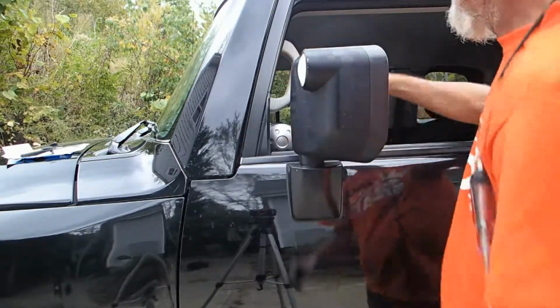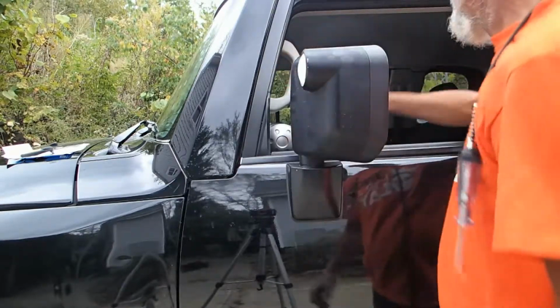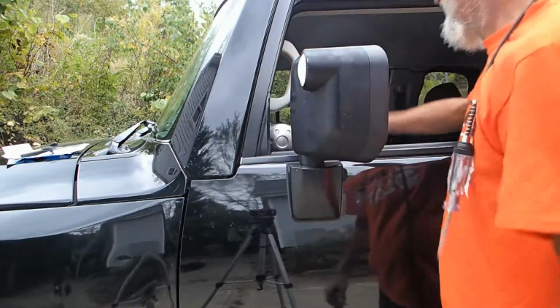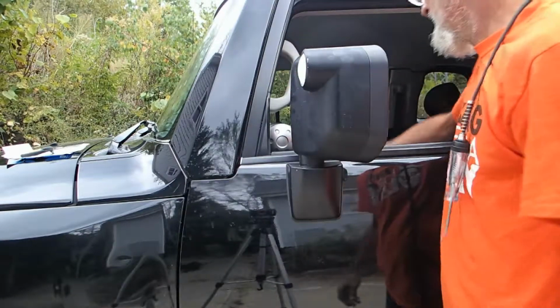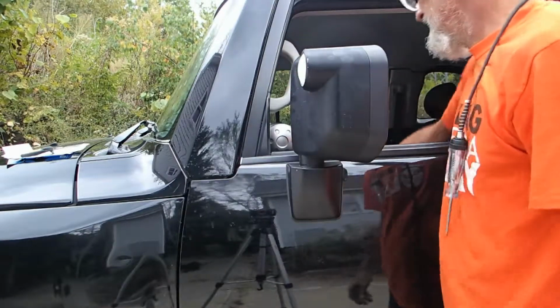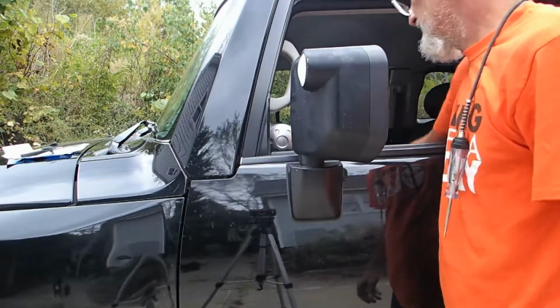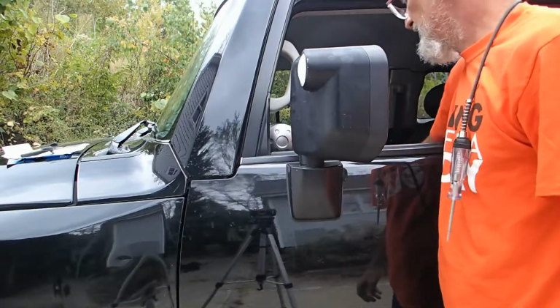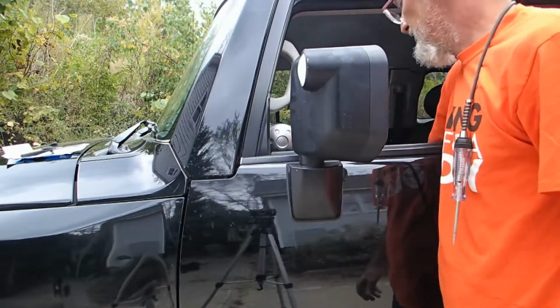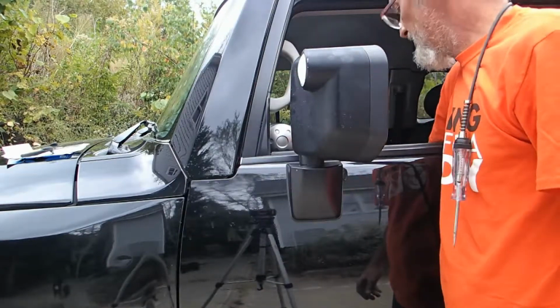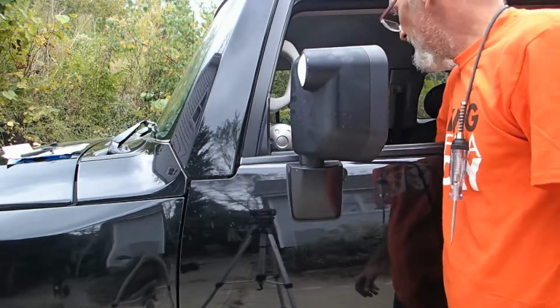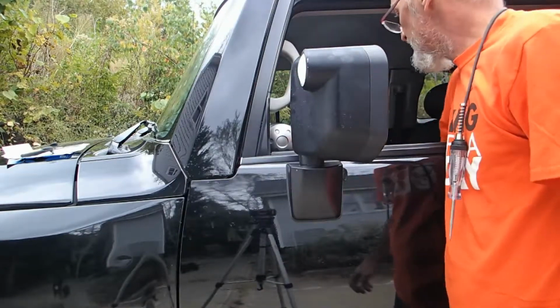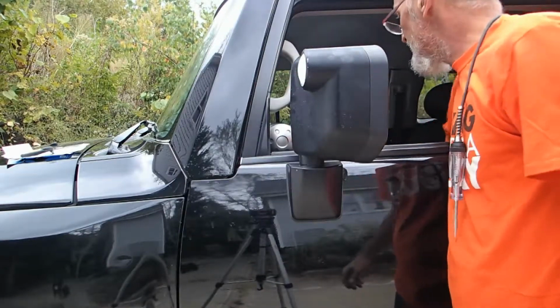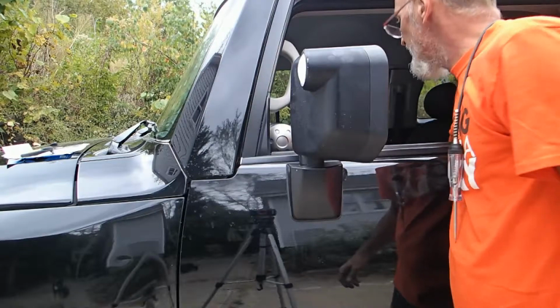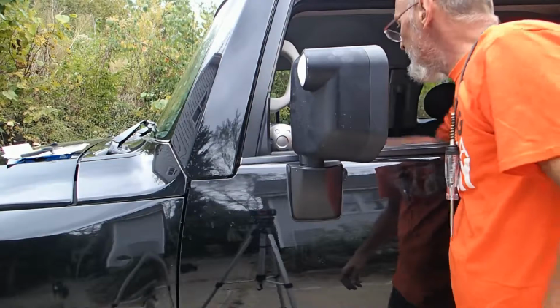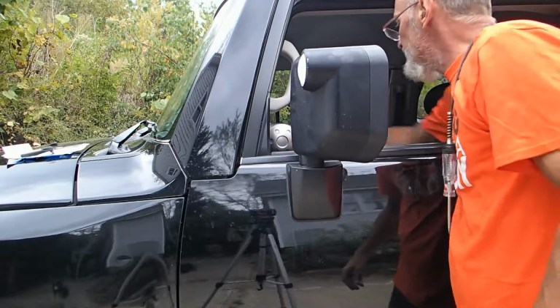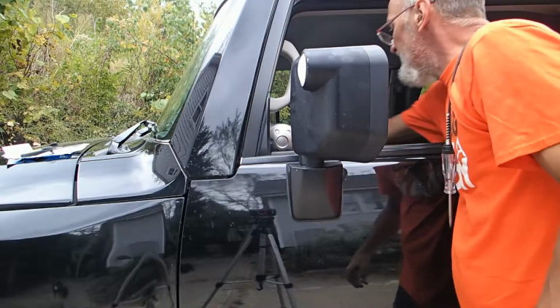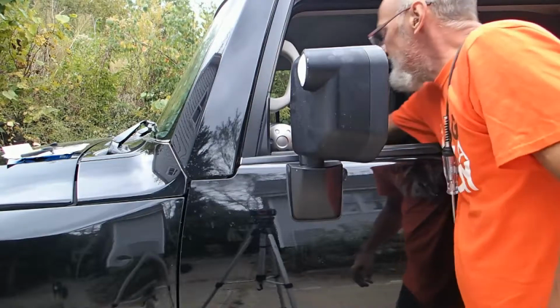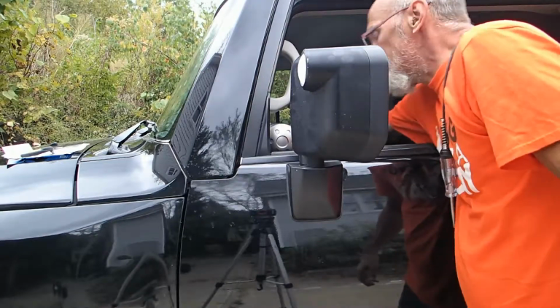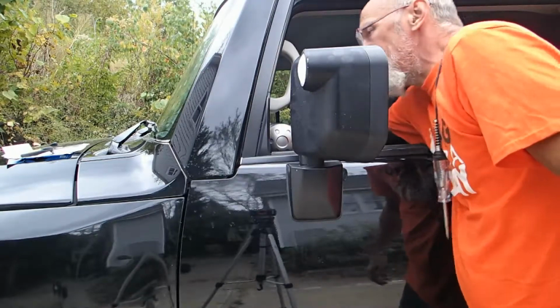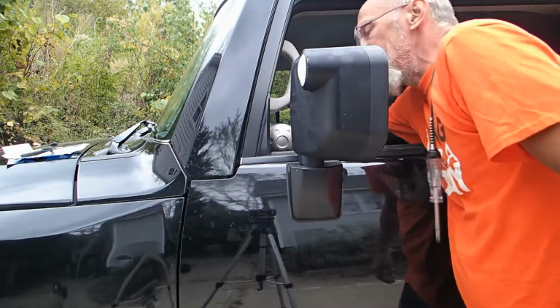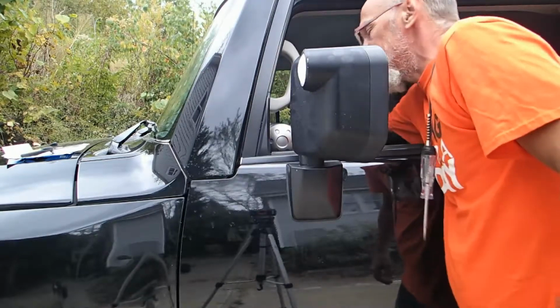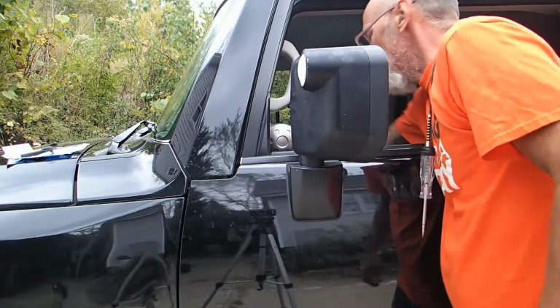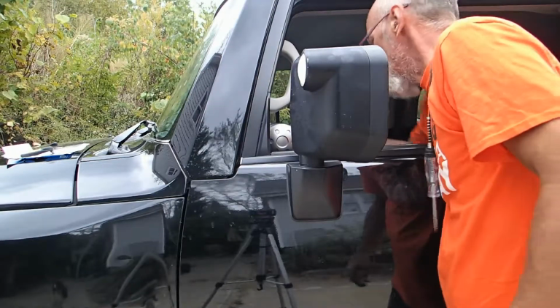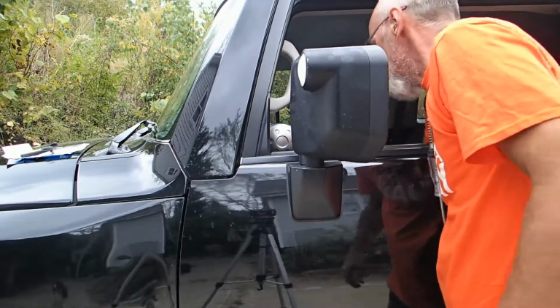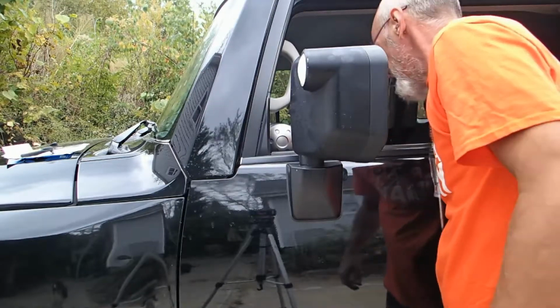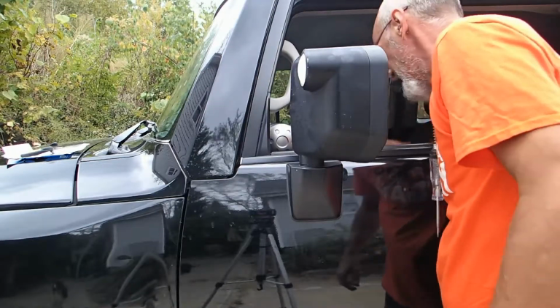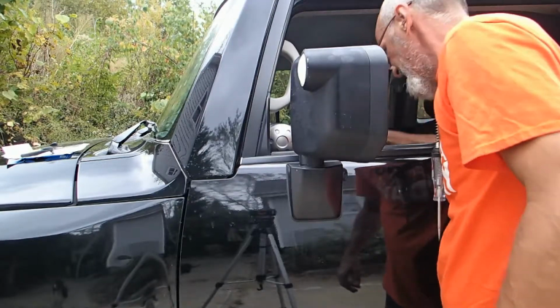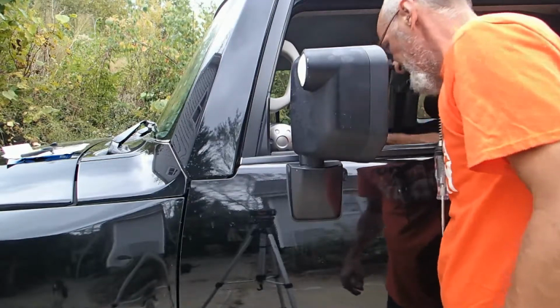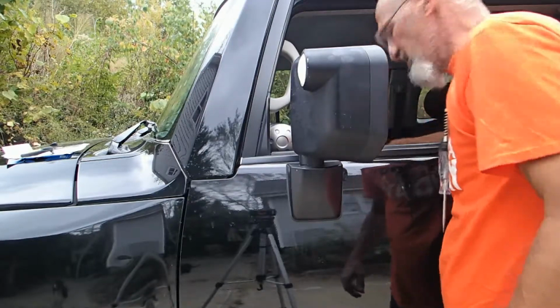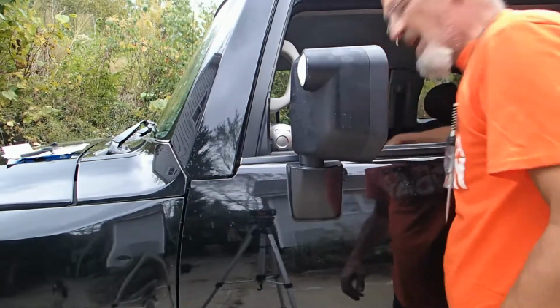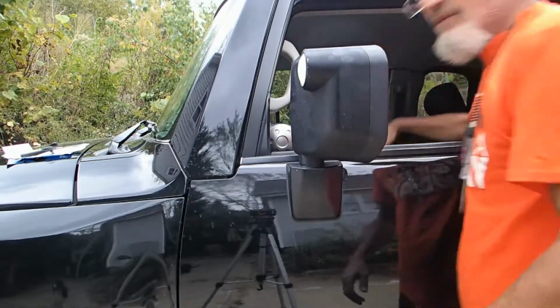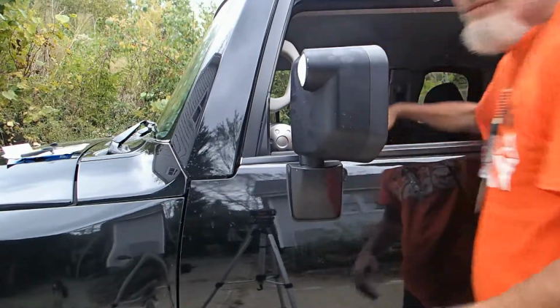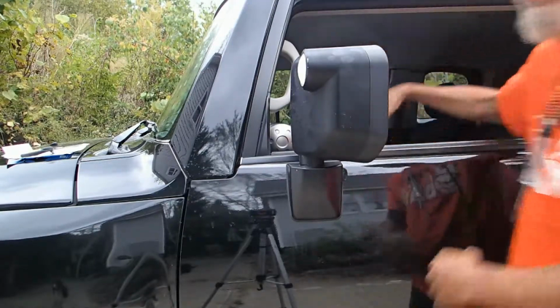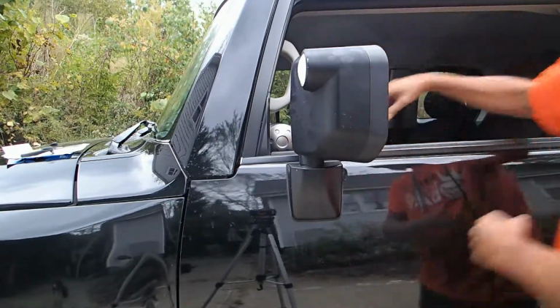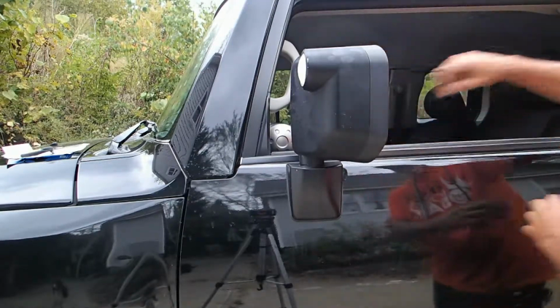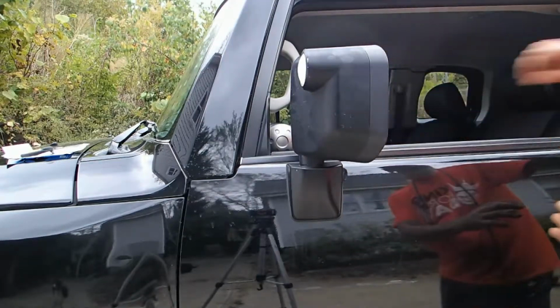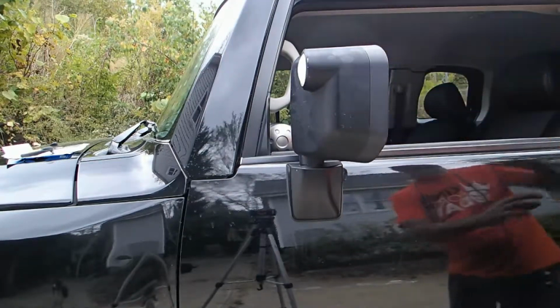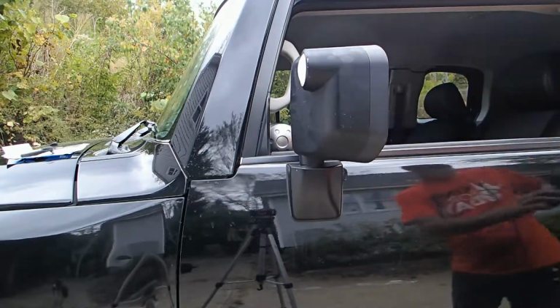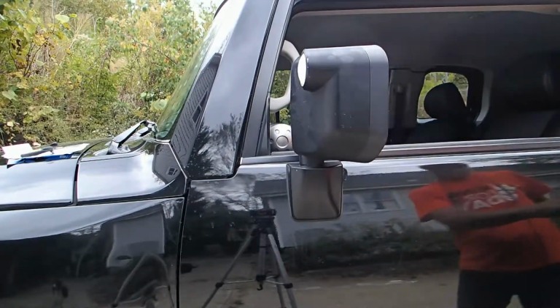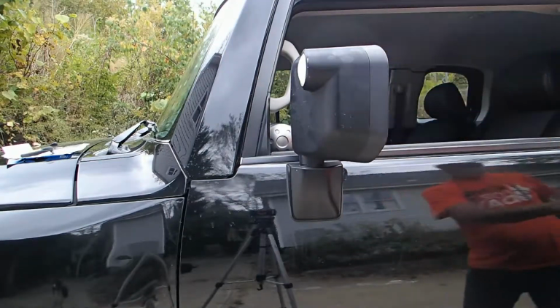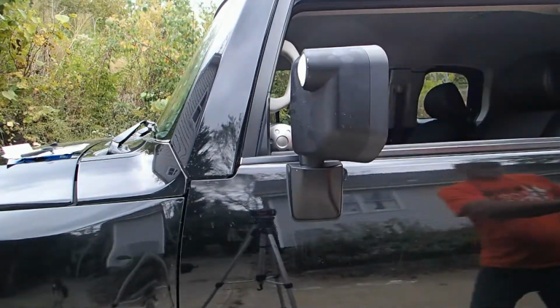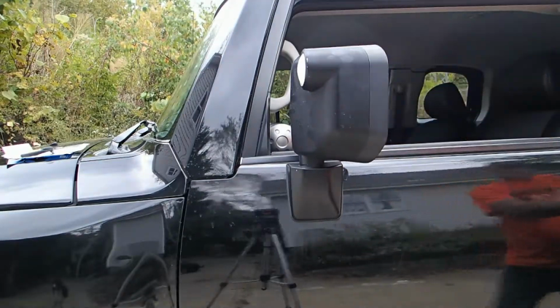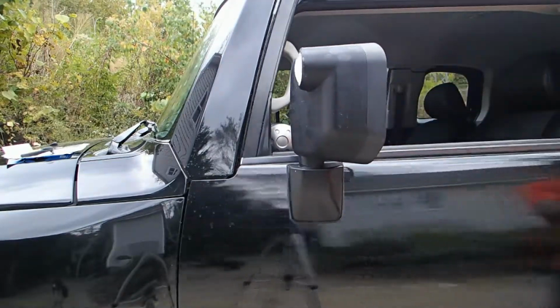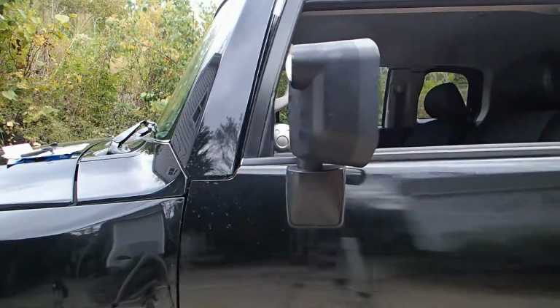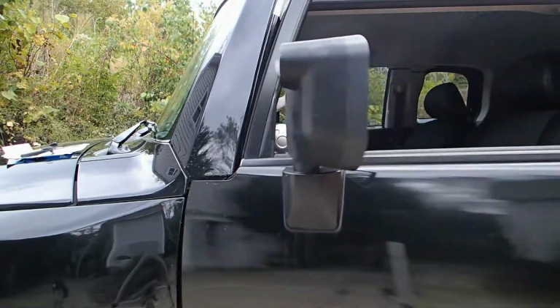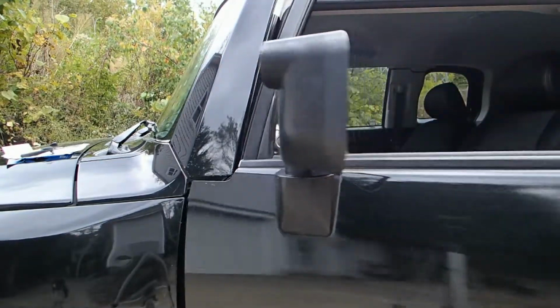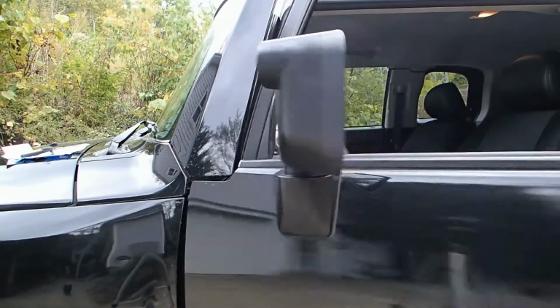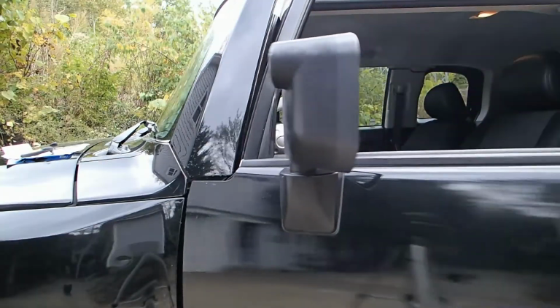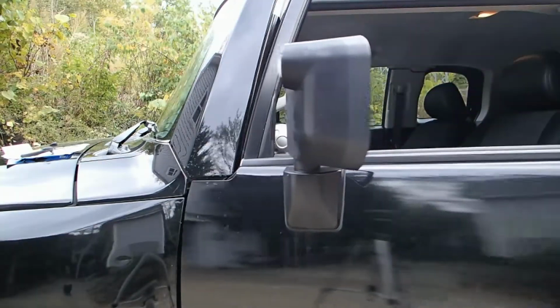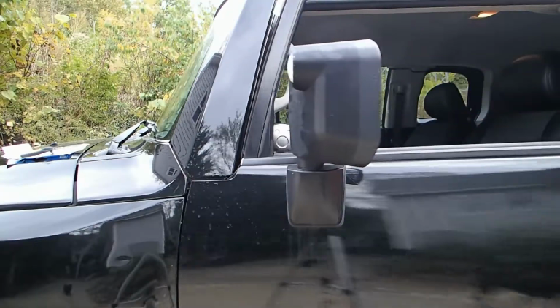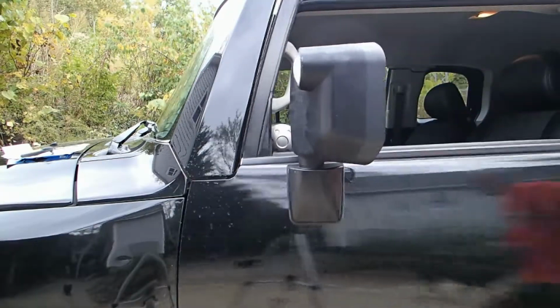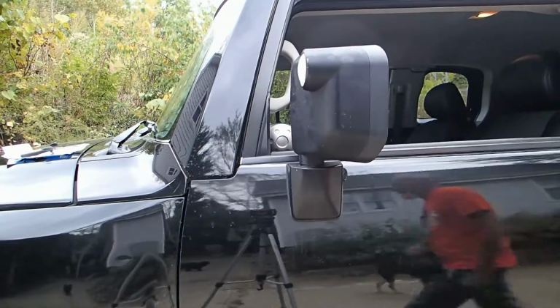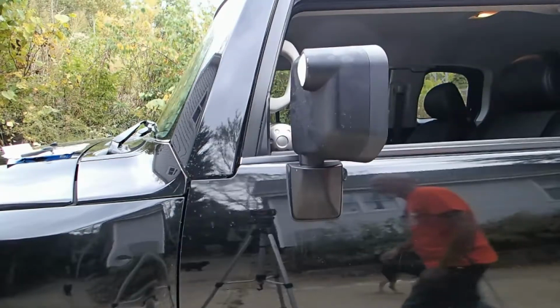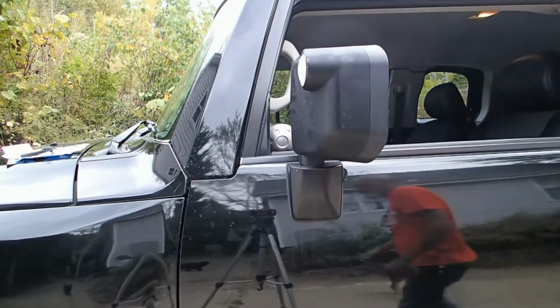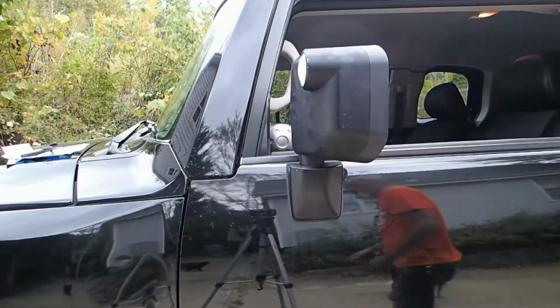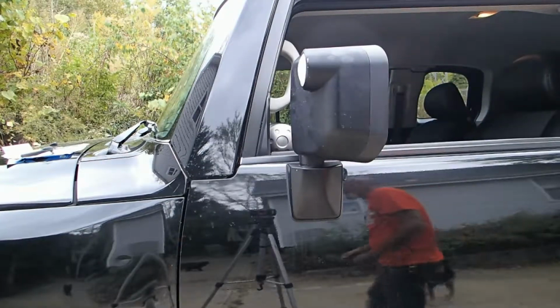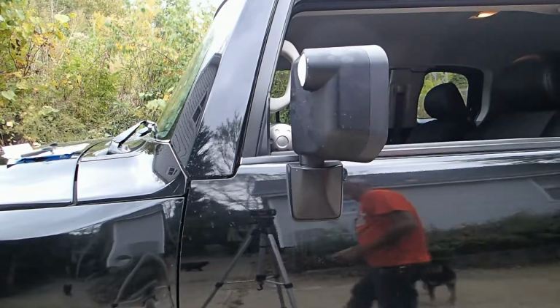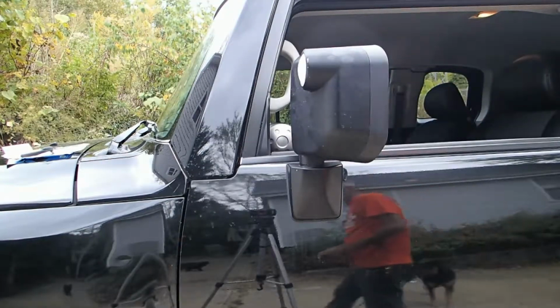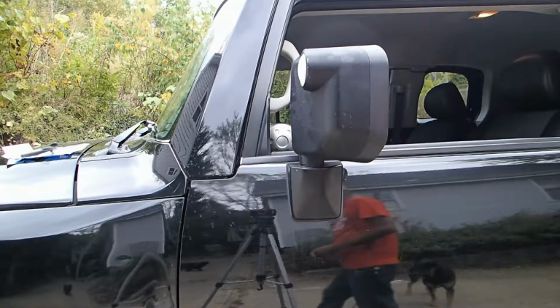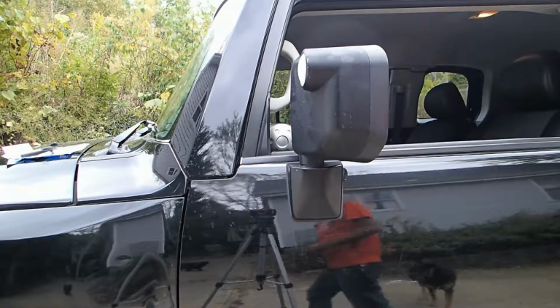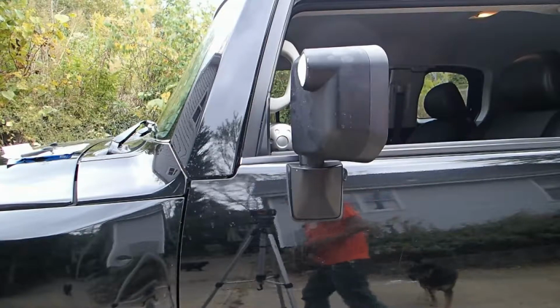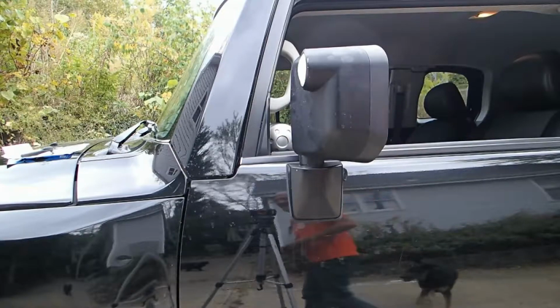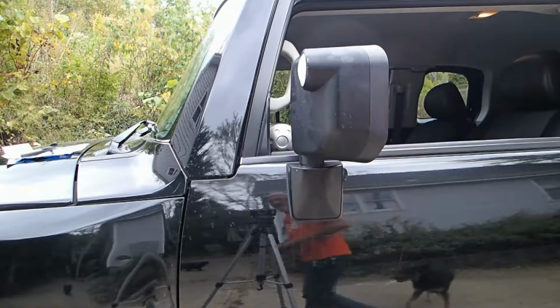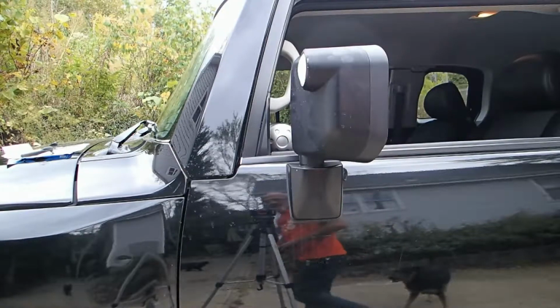Alright, the other side is exactly the same so I won't bother showing it. There you go — the first mod I've made to the FJ.